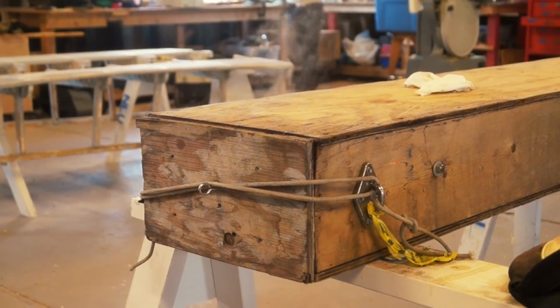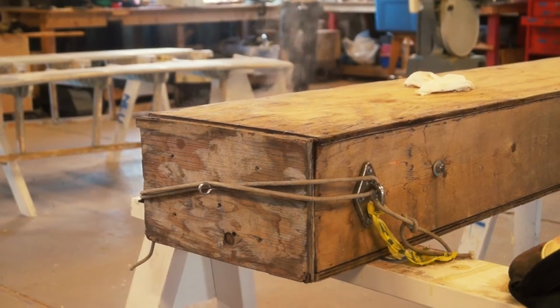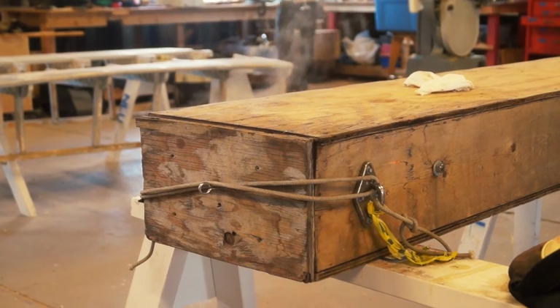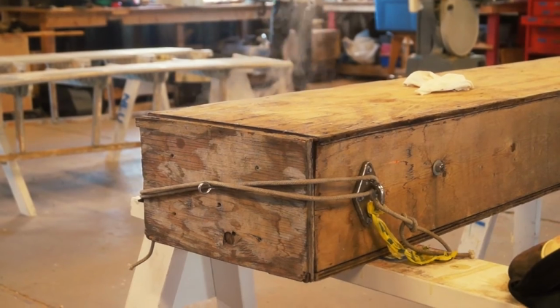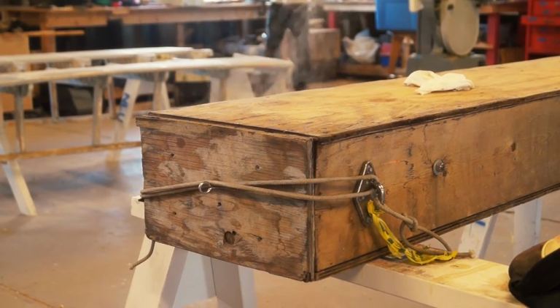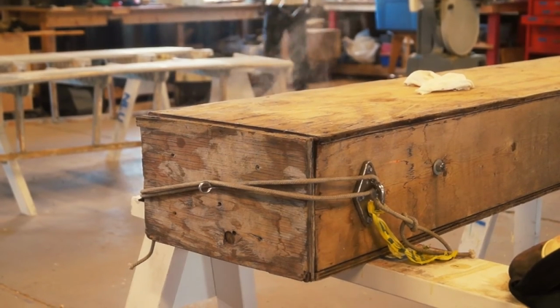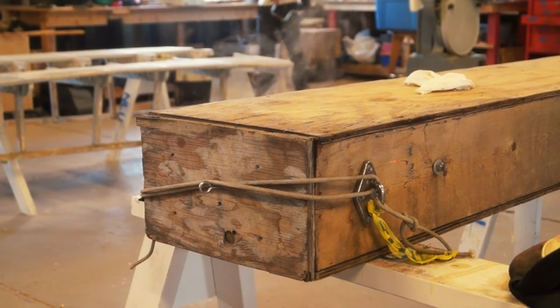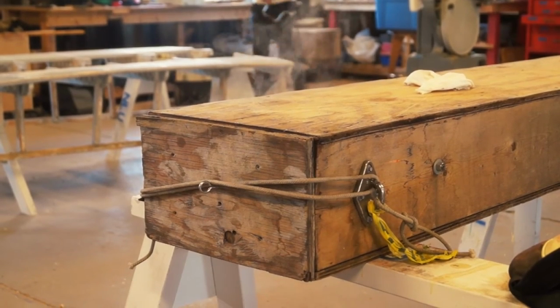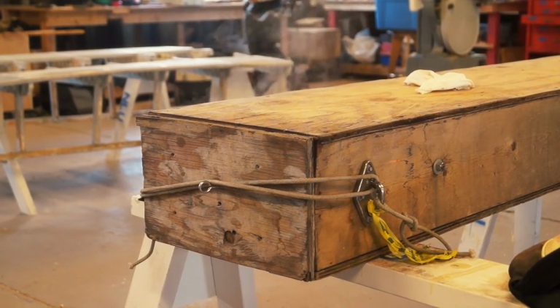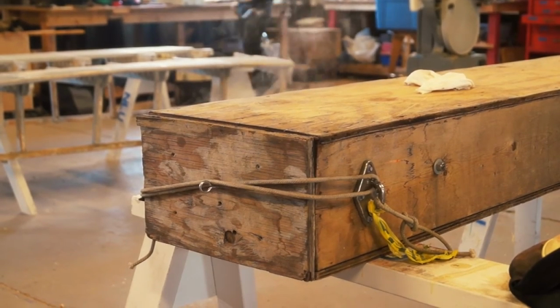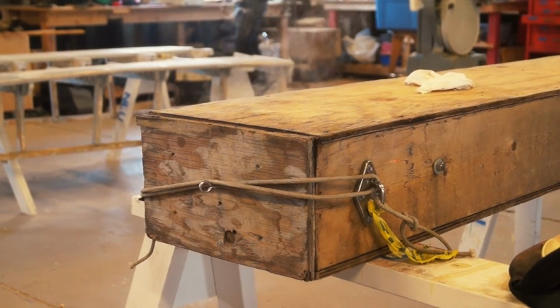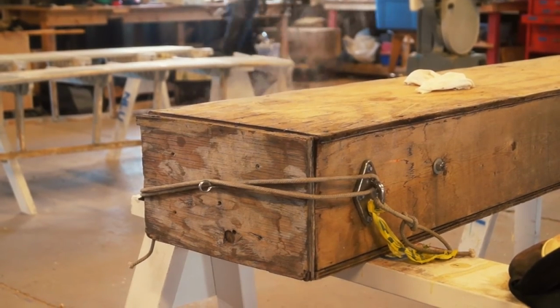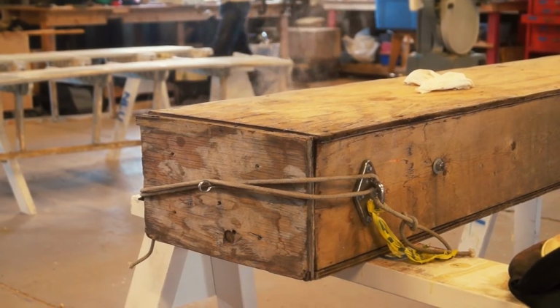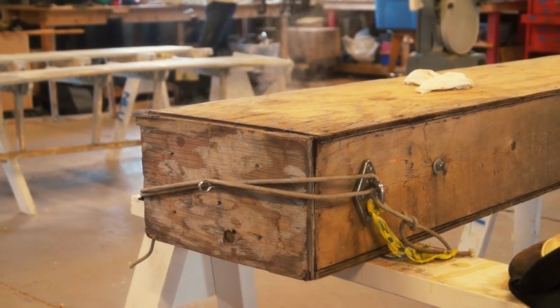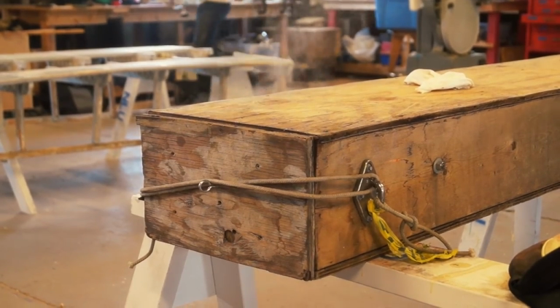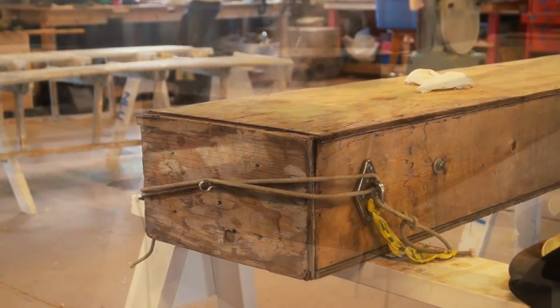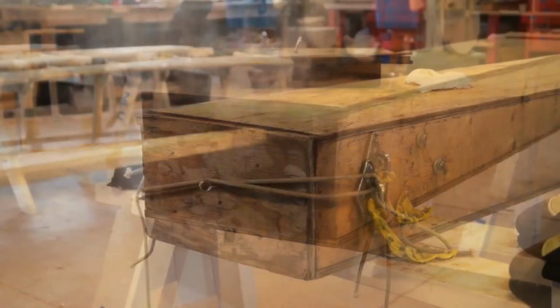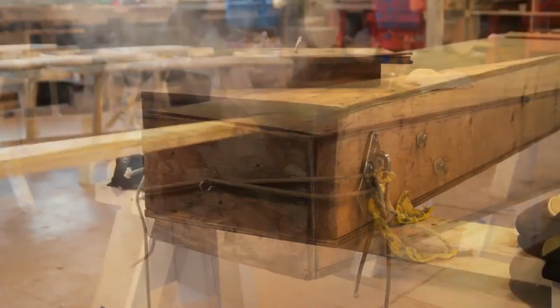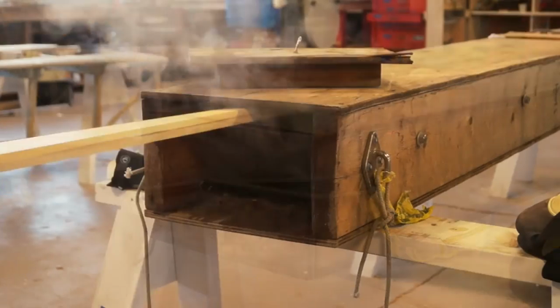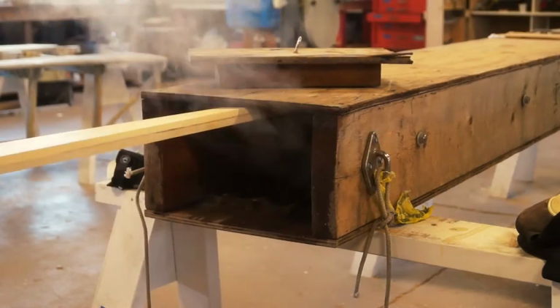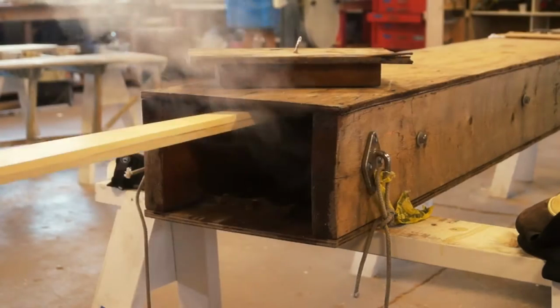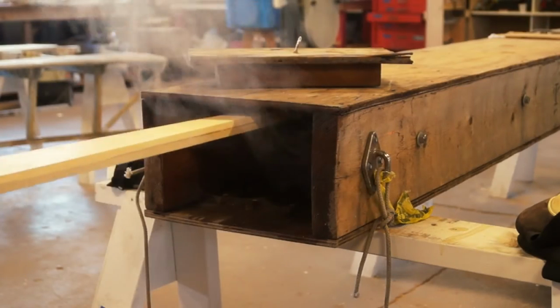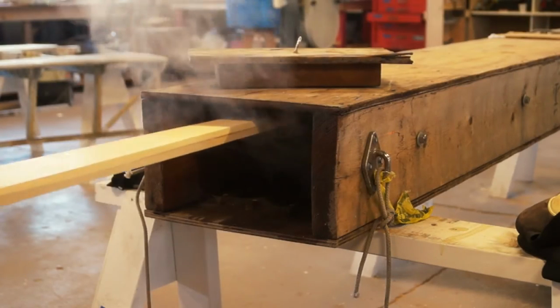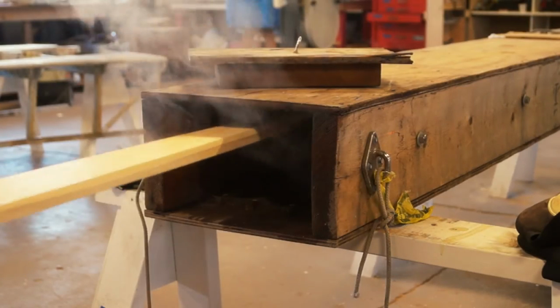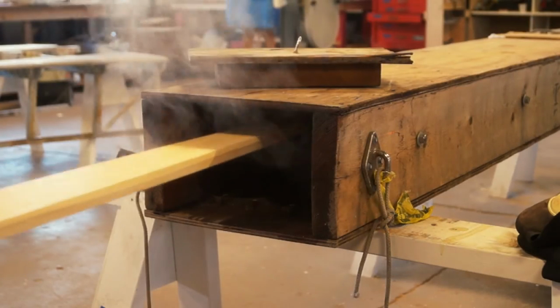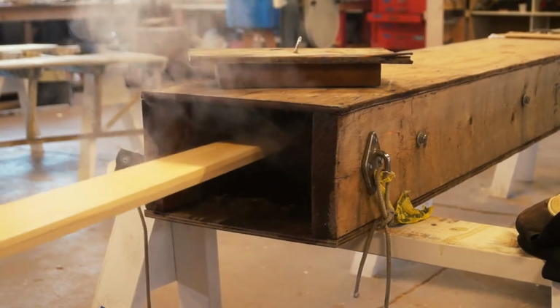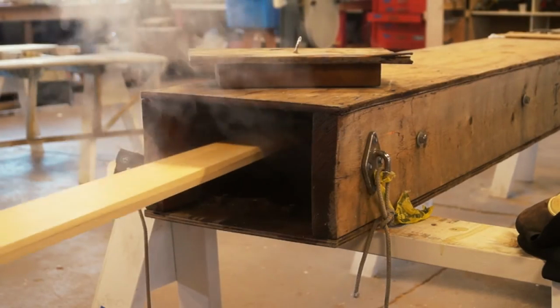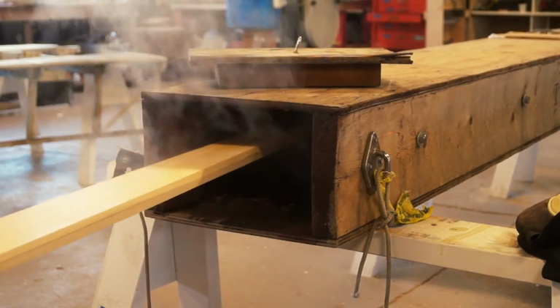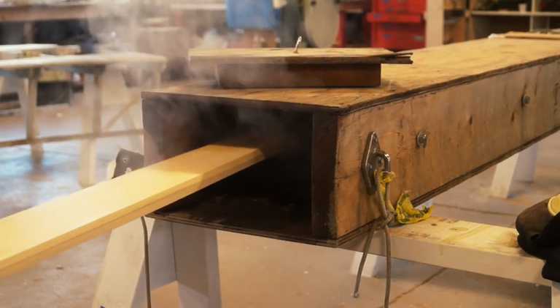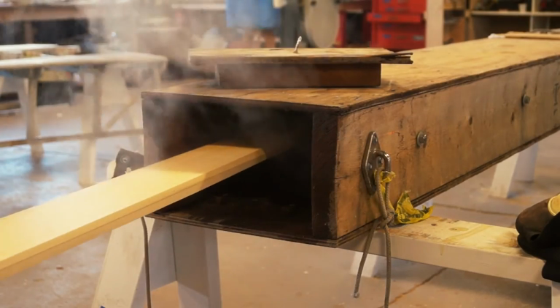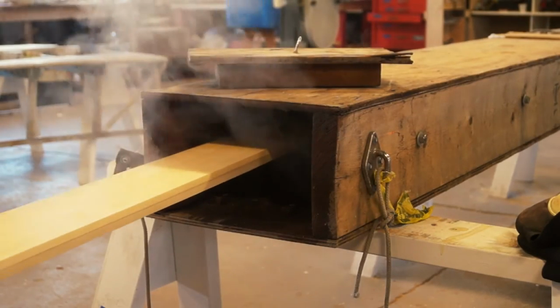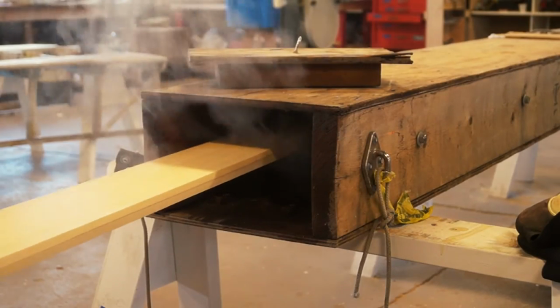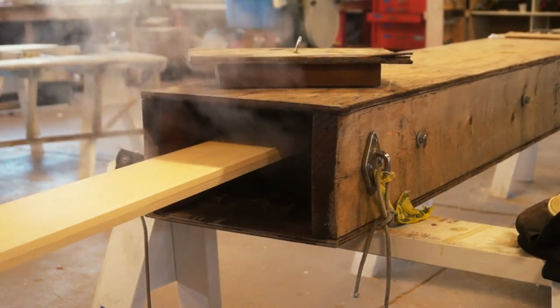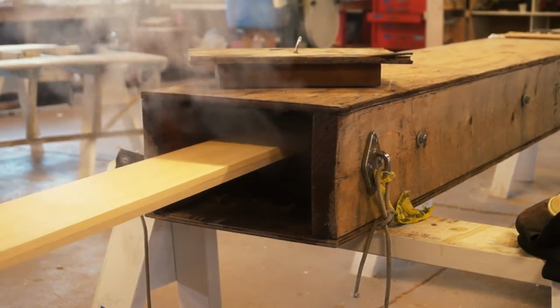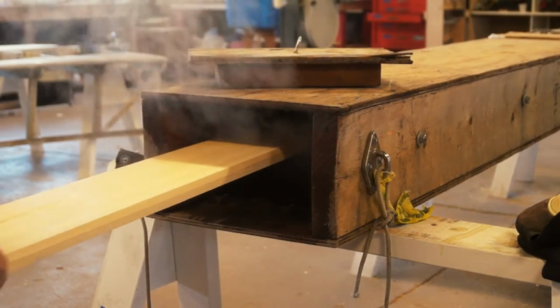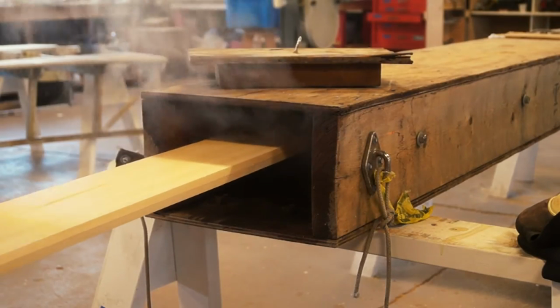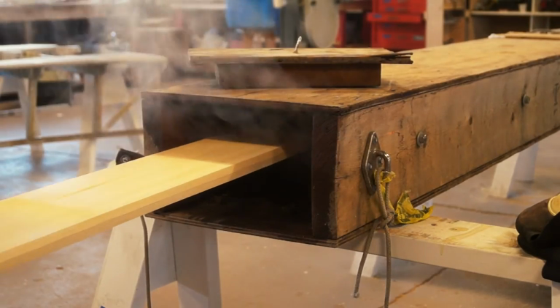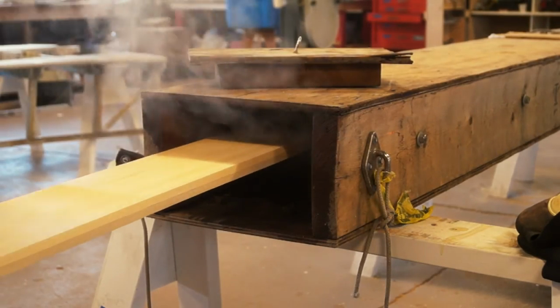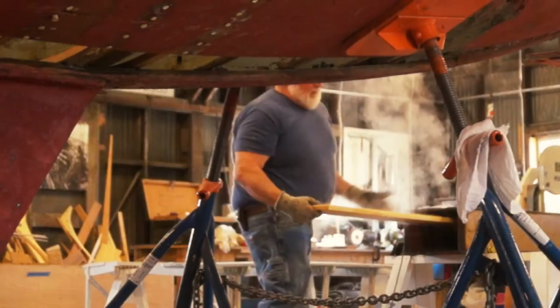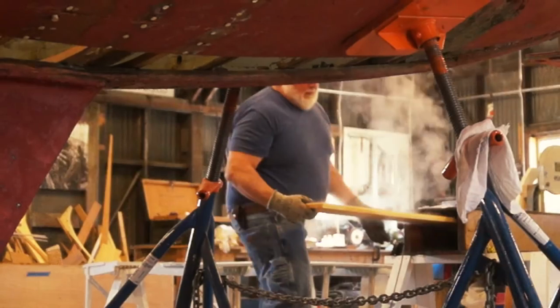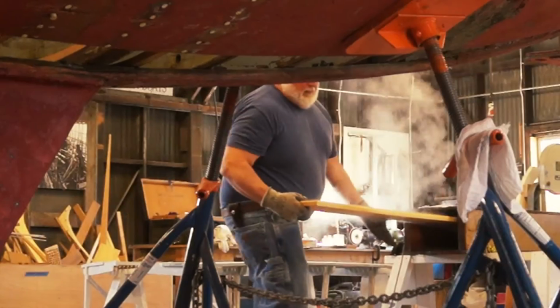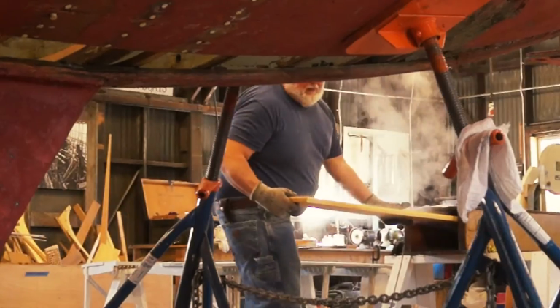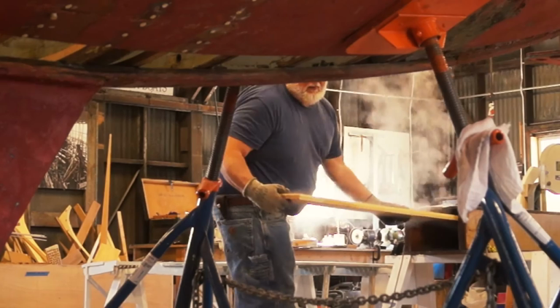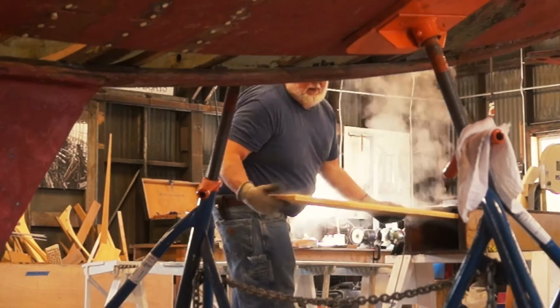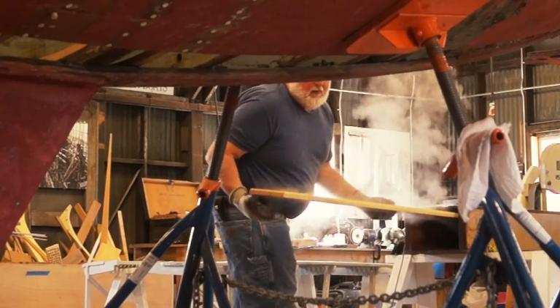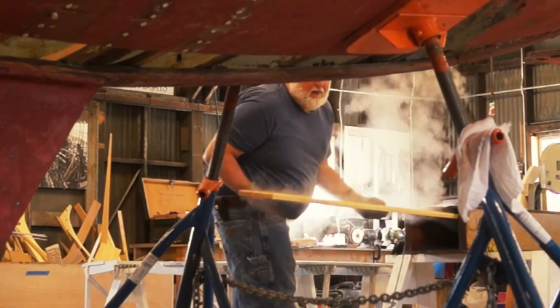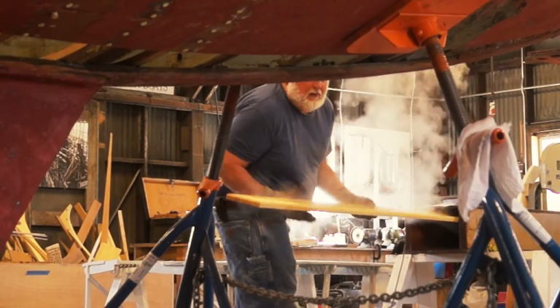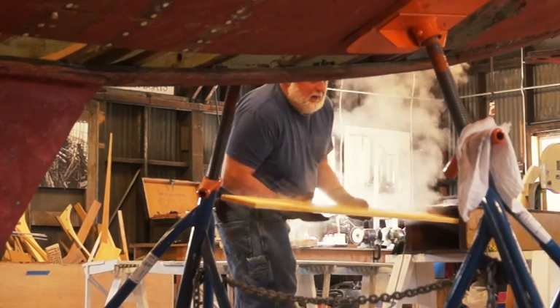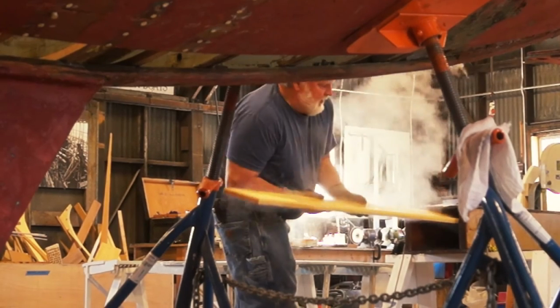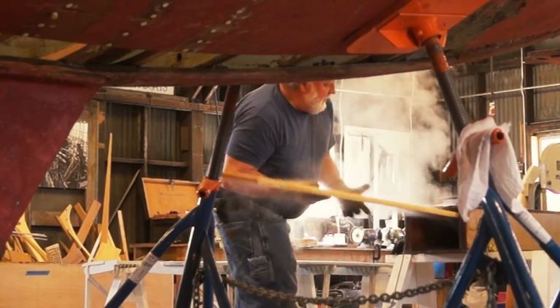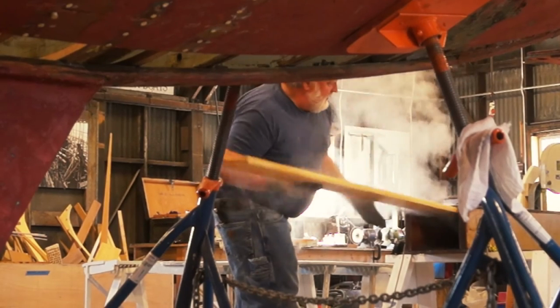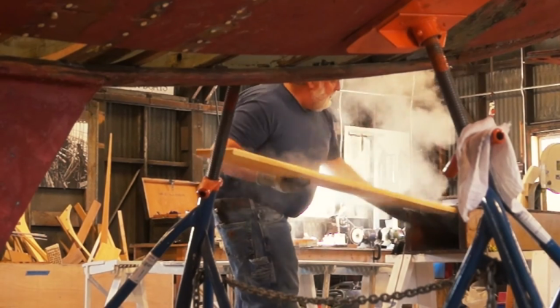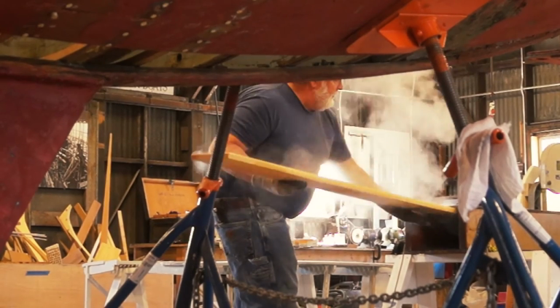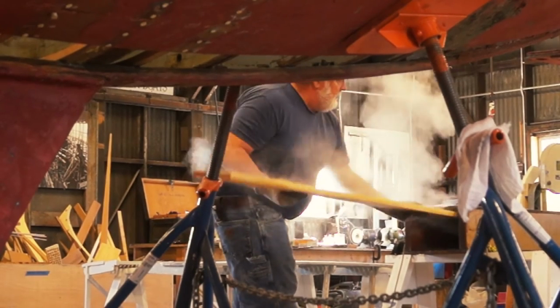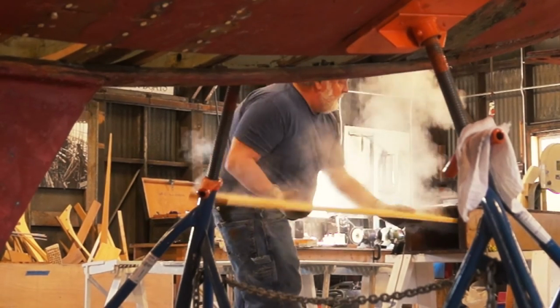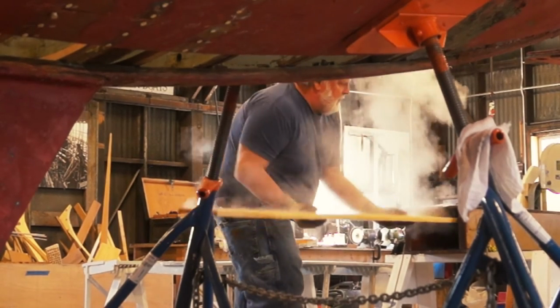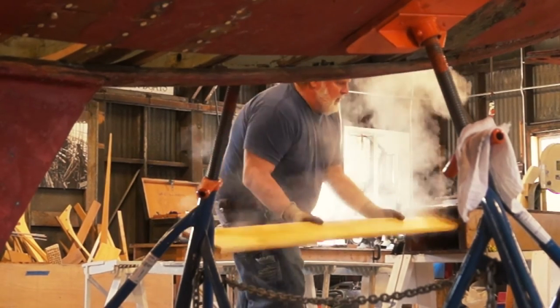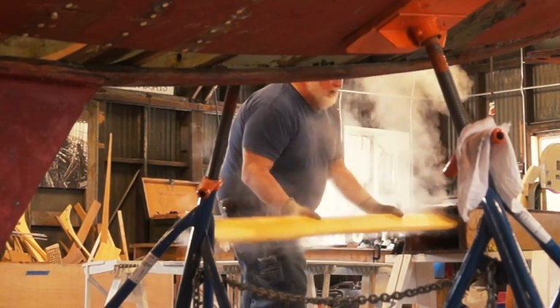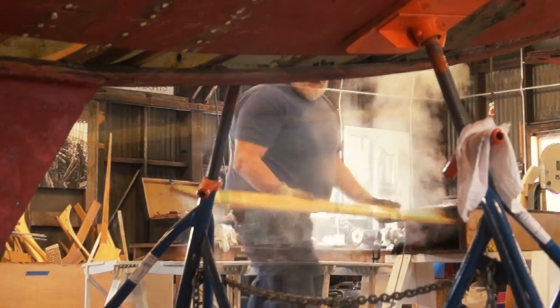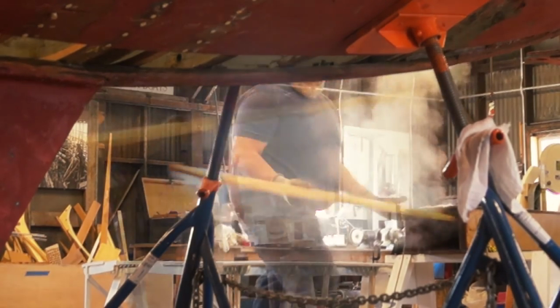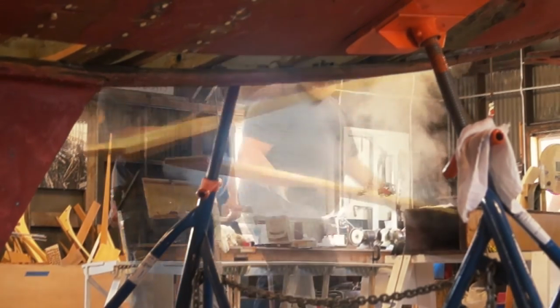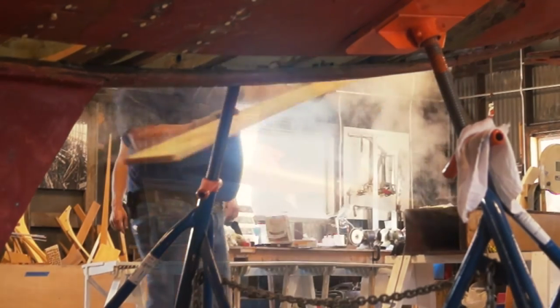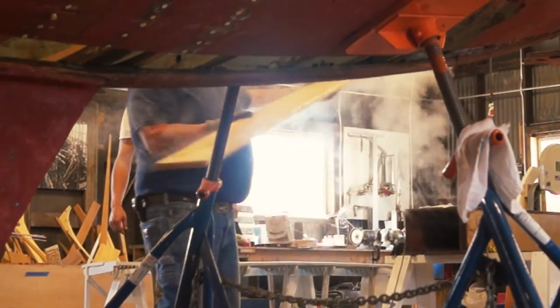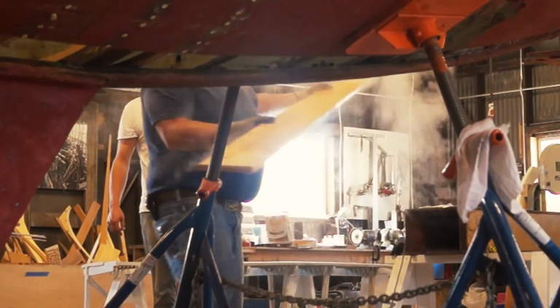At this point we preheat the steam box and put our new plank in. After an hour the plank is pliable enough to take out.